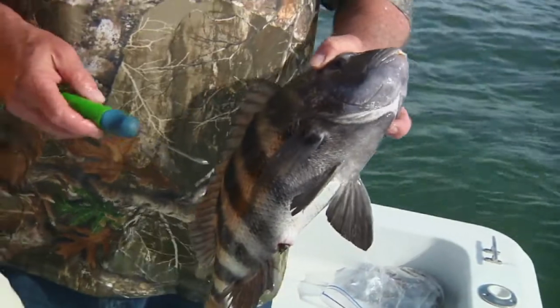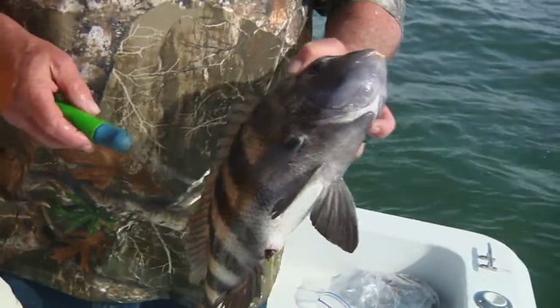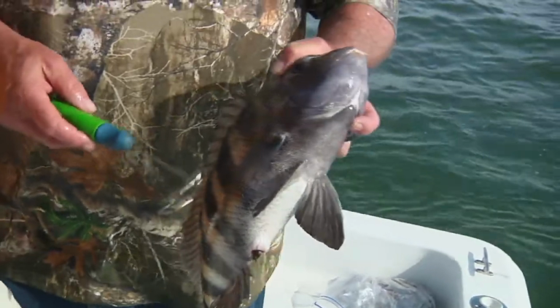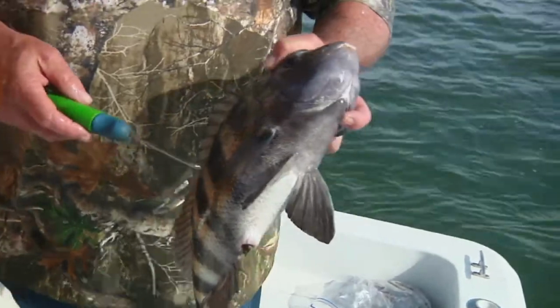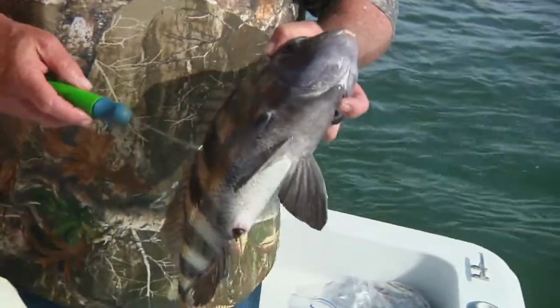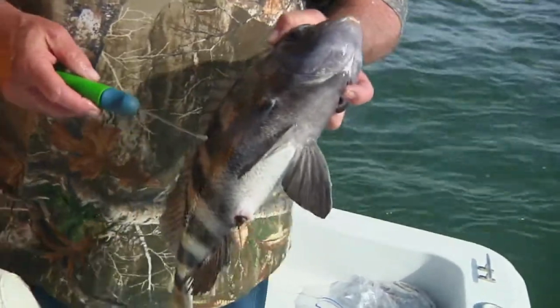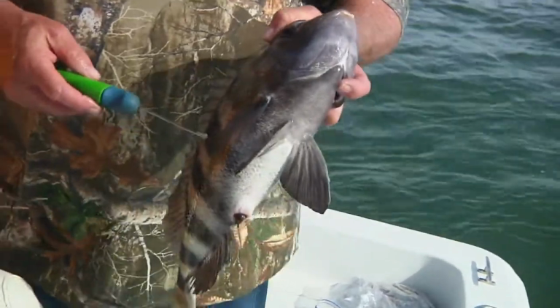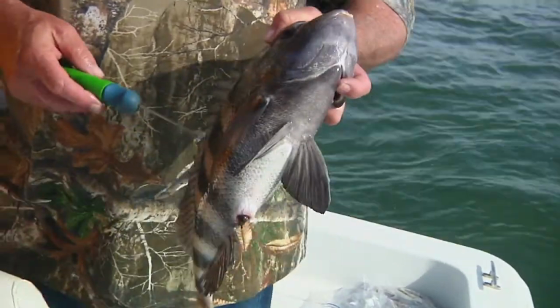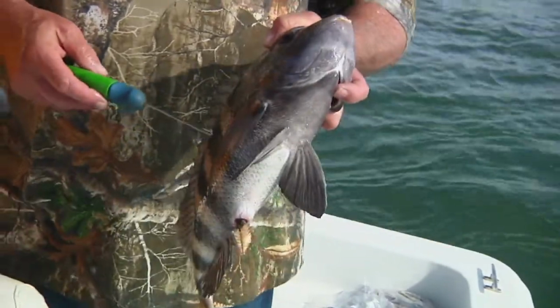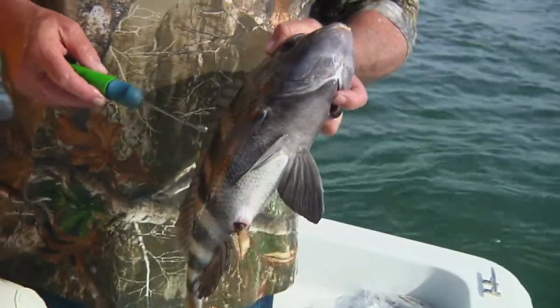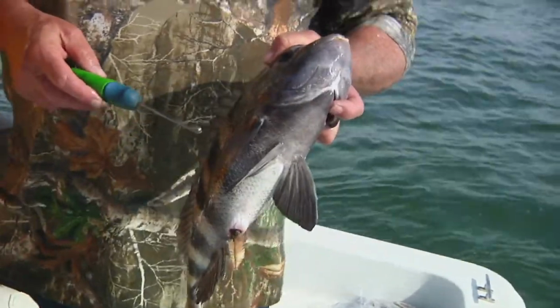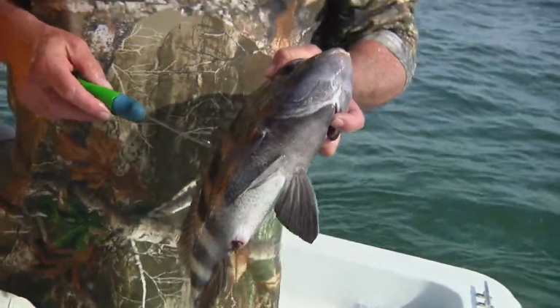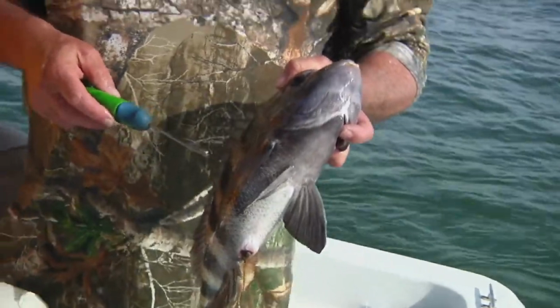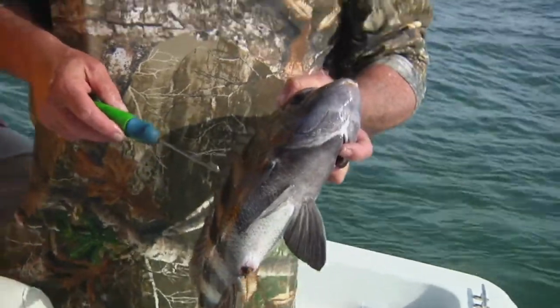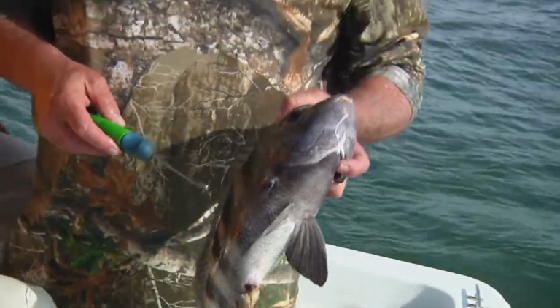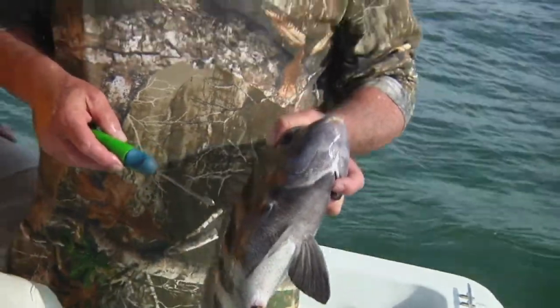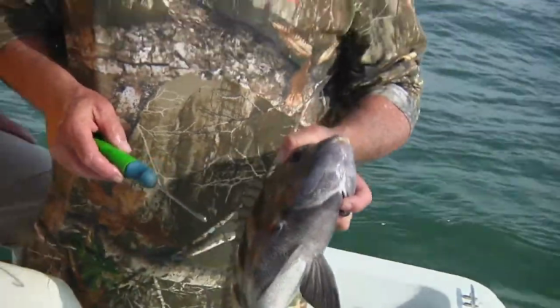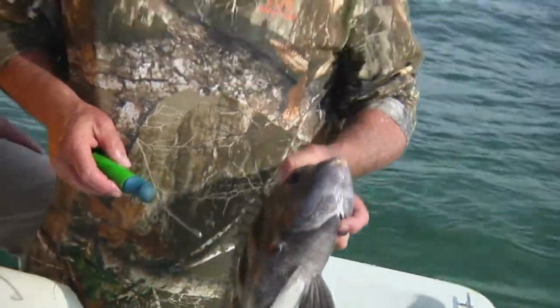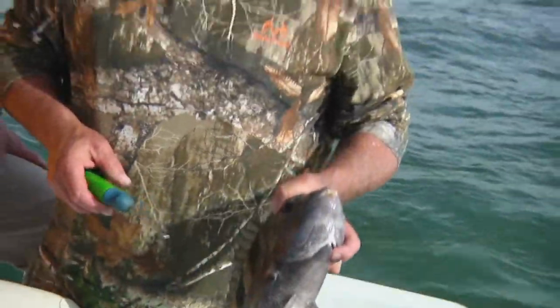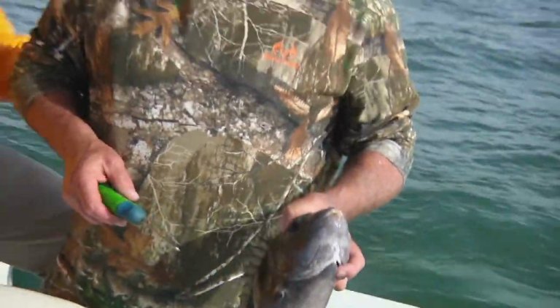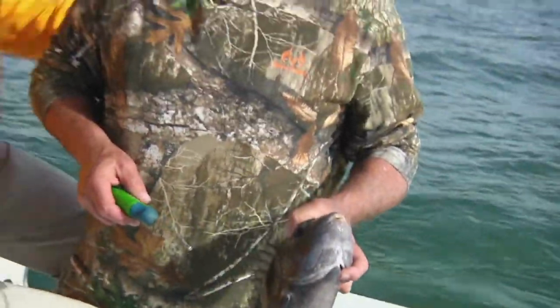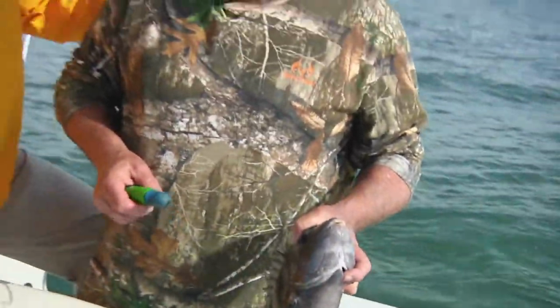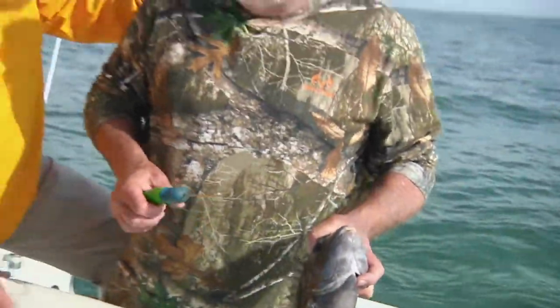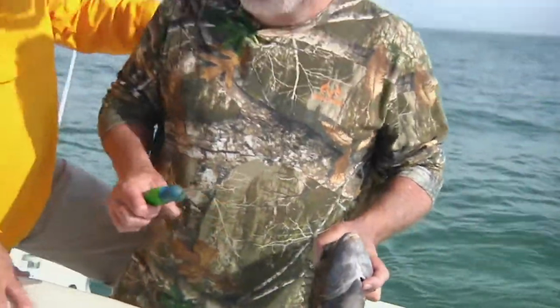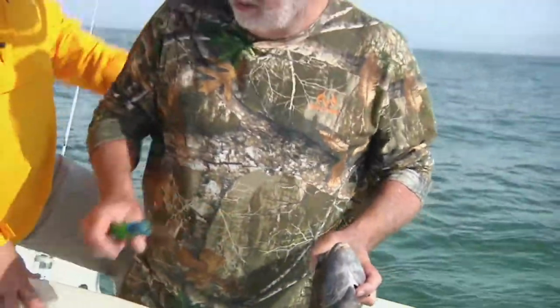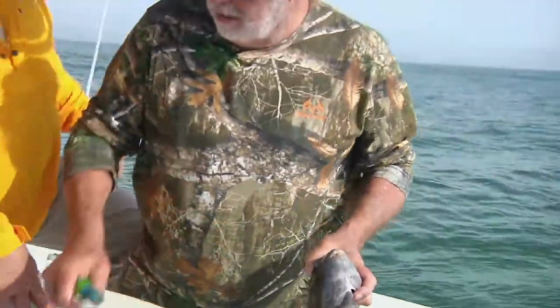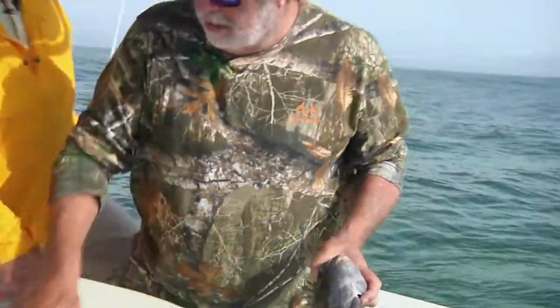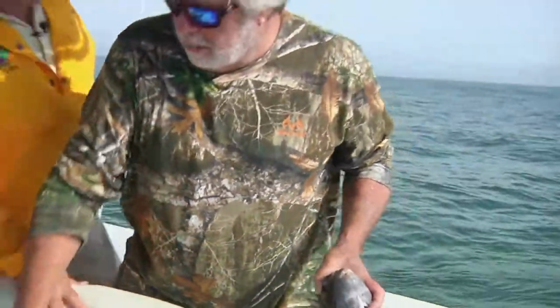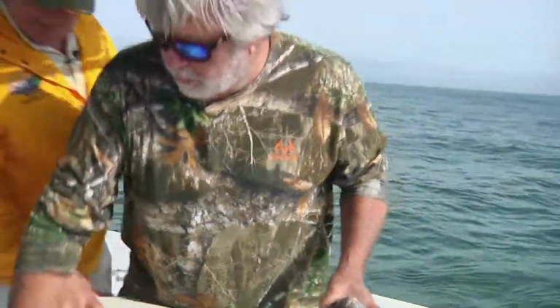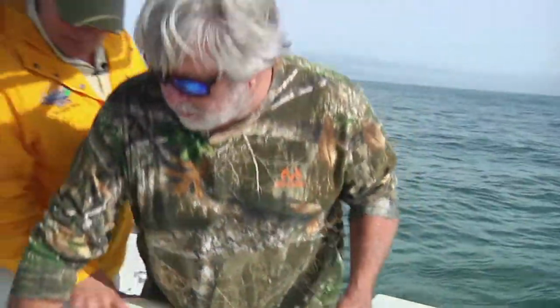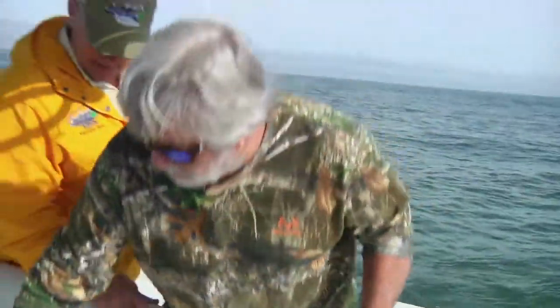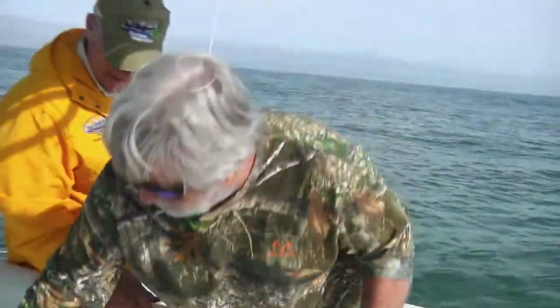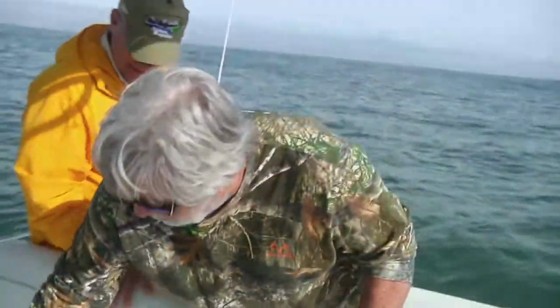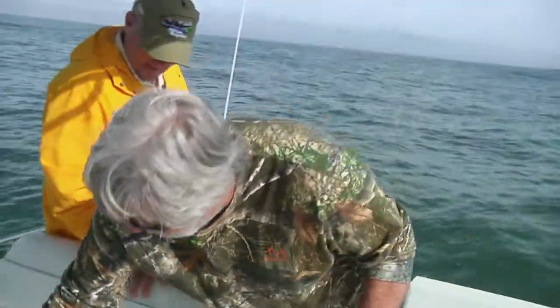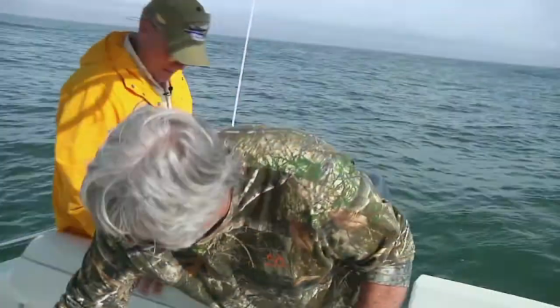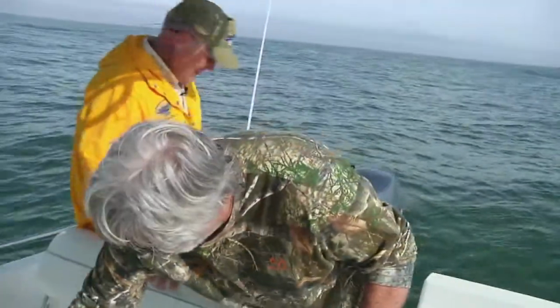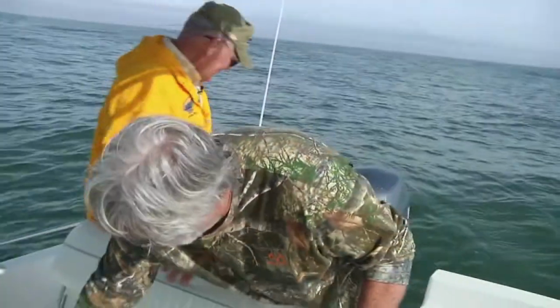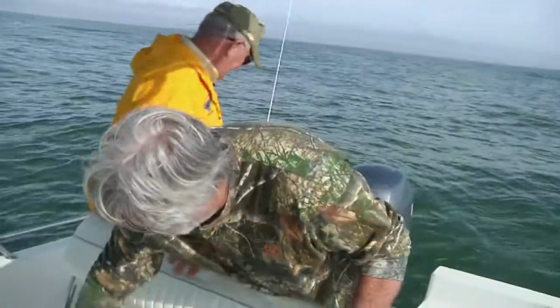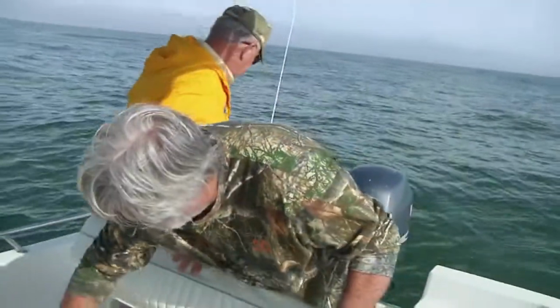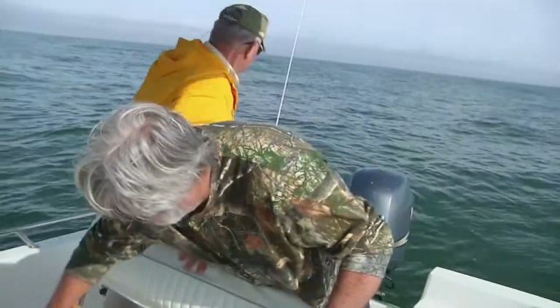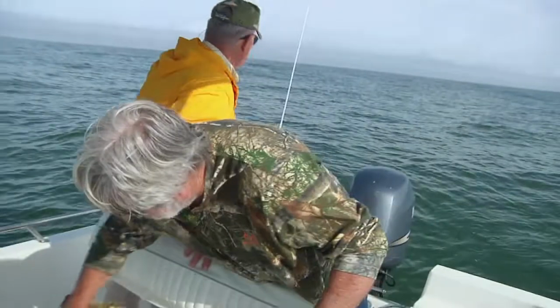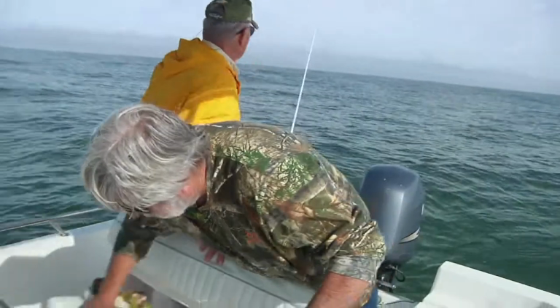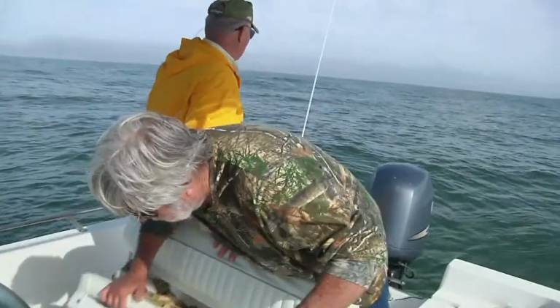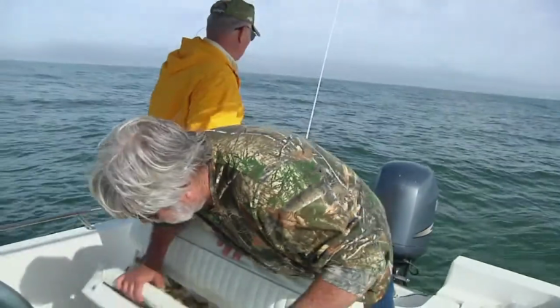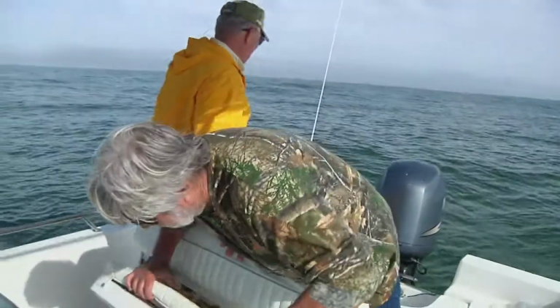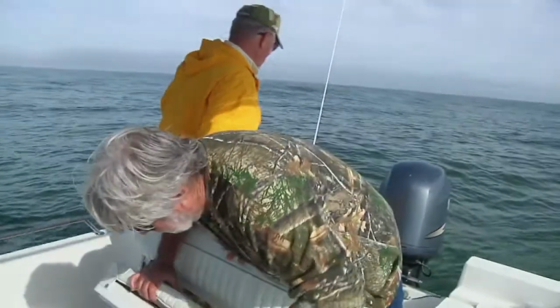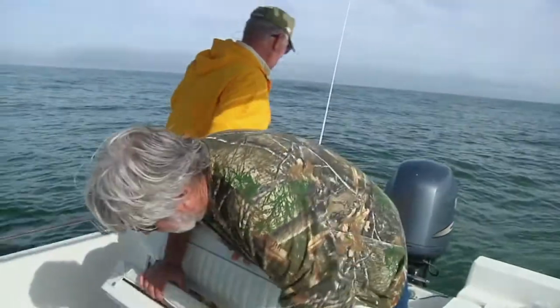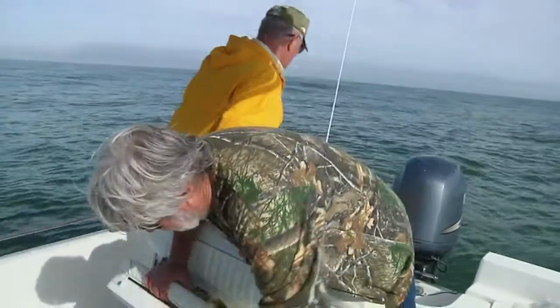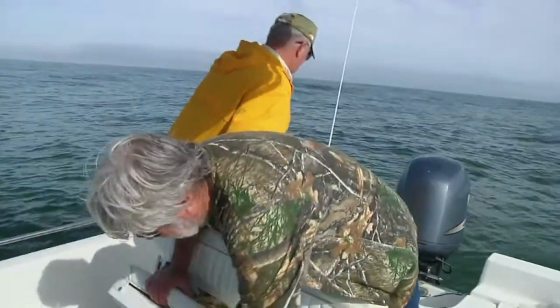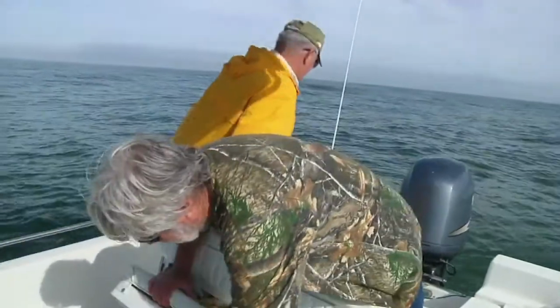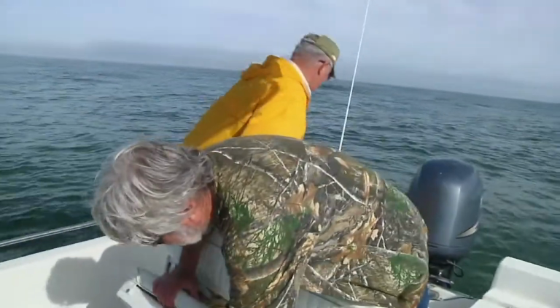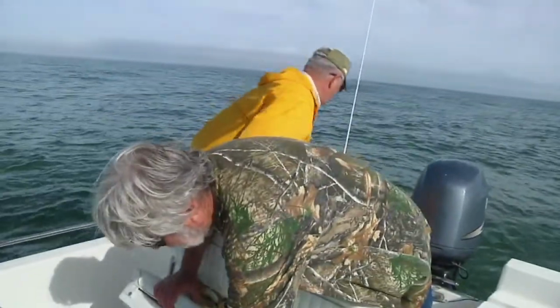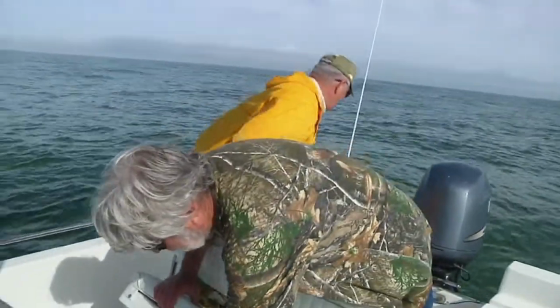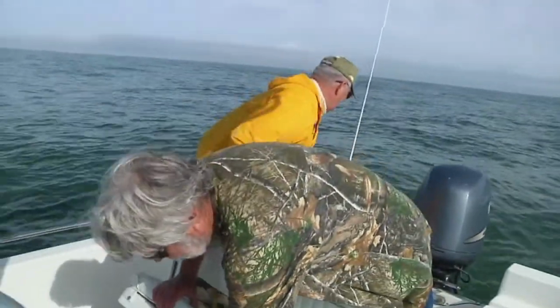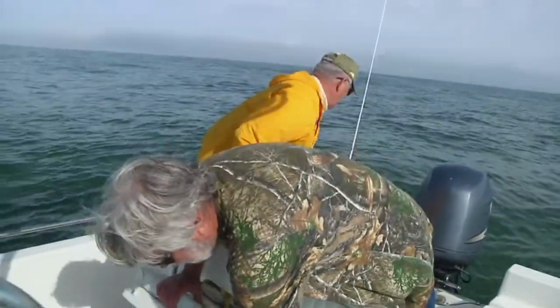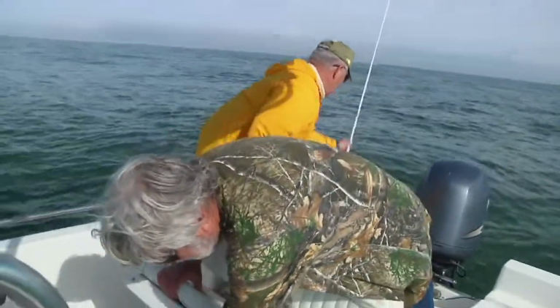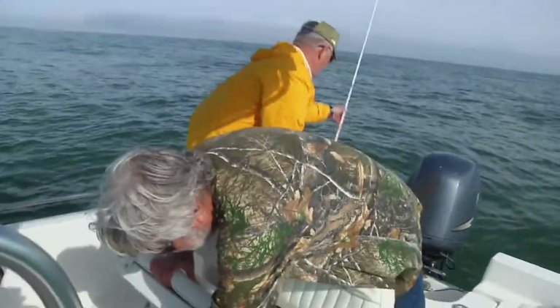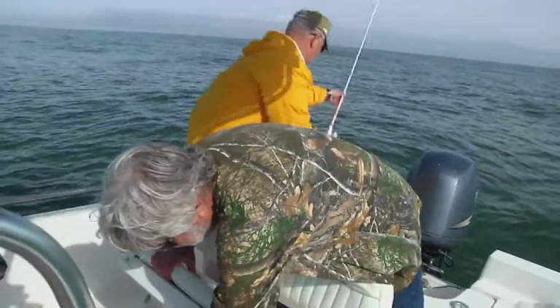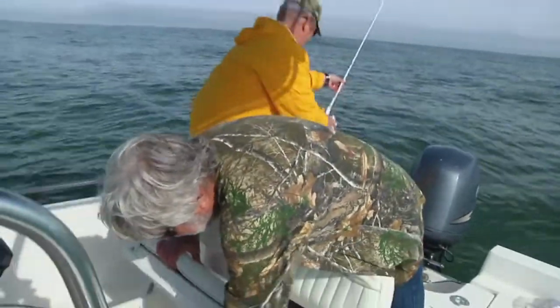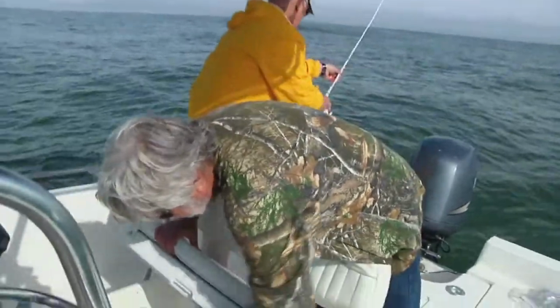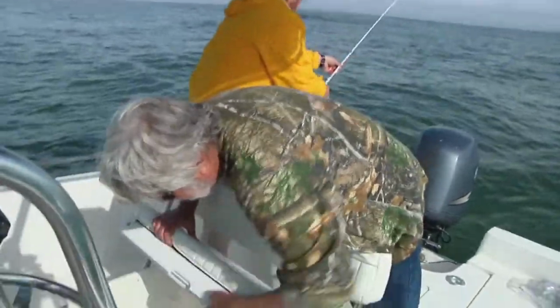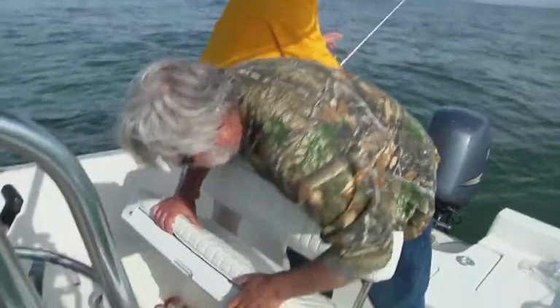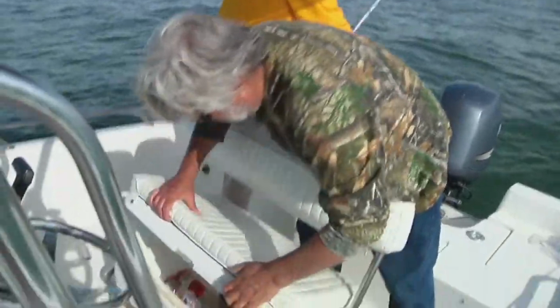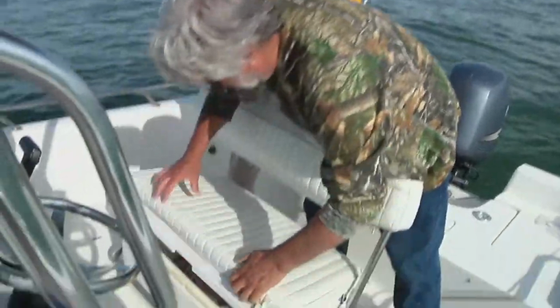I think we'll save a couple of these to eat for dinner. Yeah, we can do that, man. I love that. Awesome. I just got to catch one — I got a black drum.